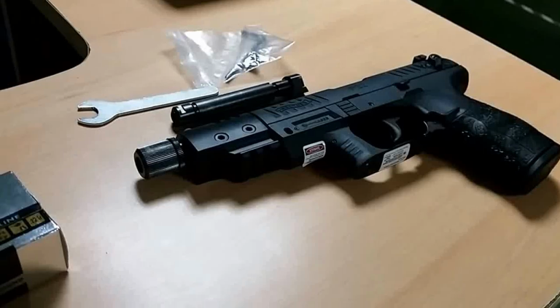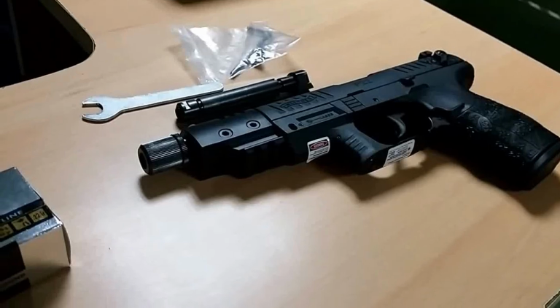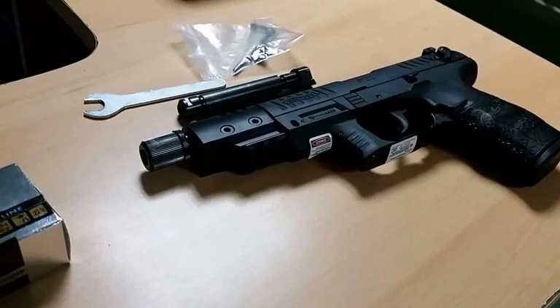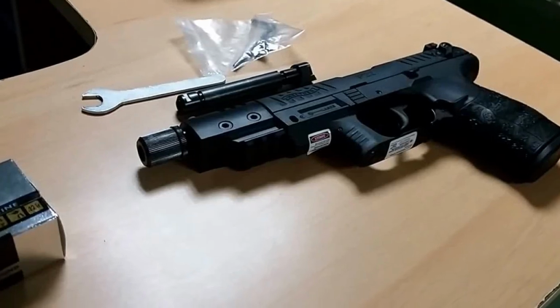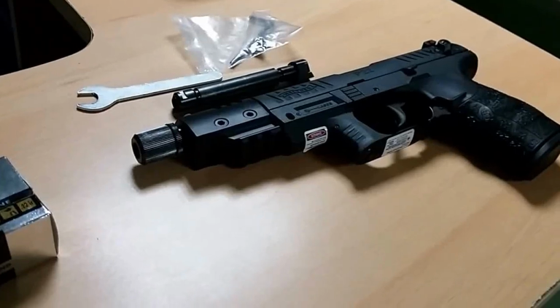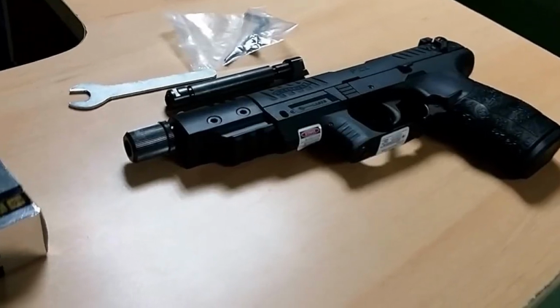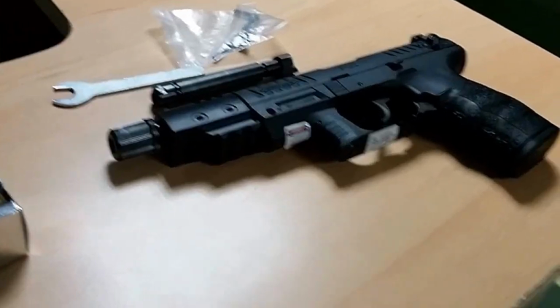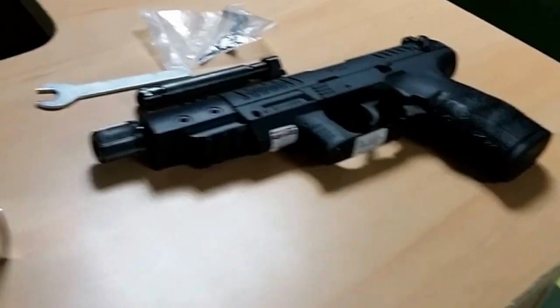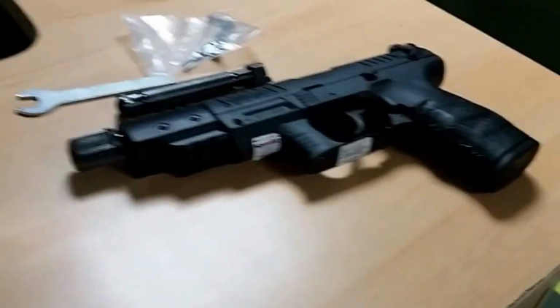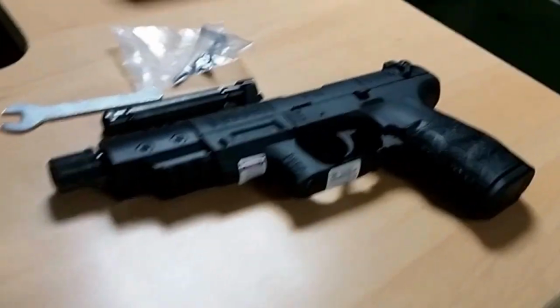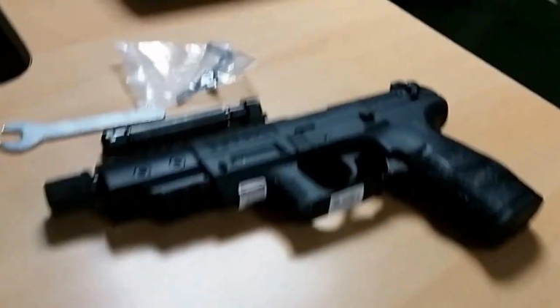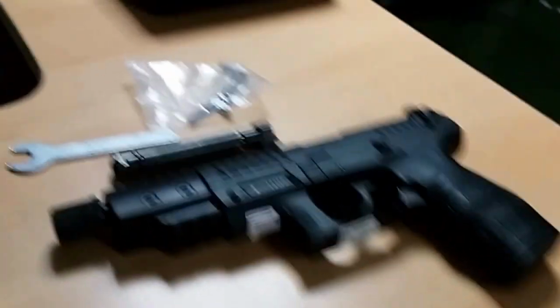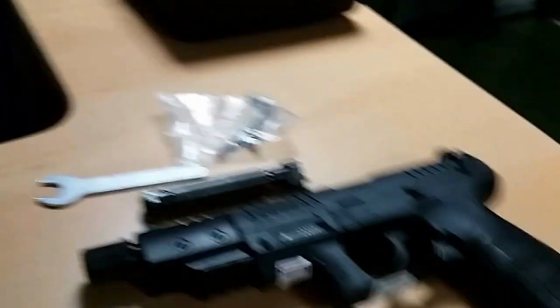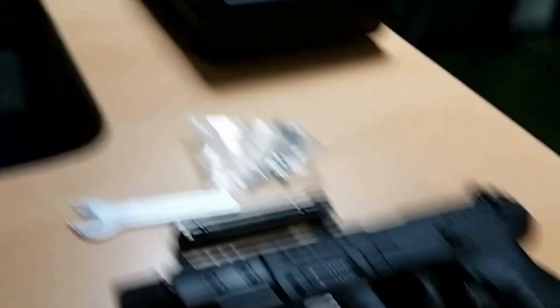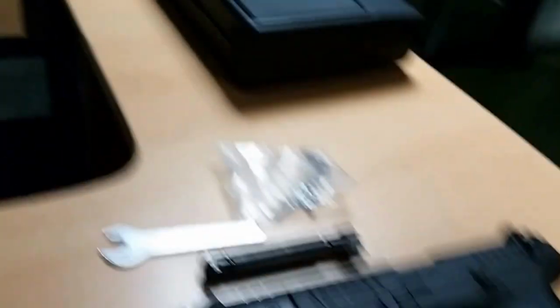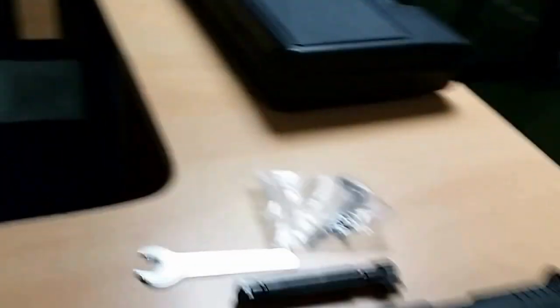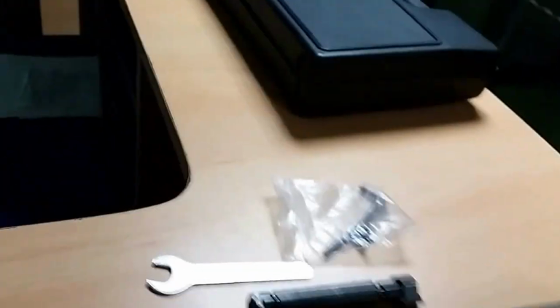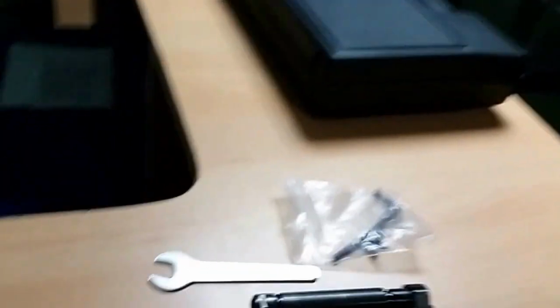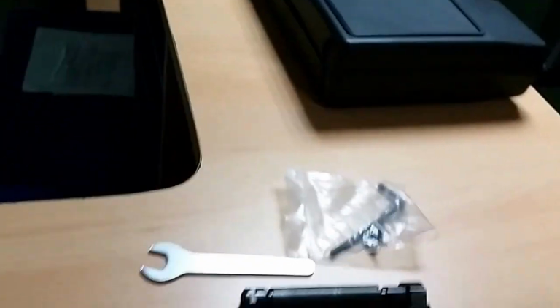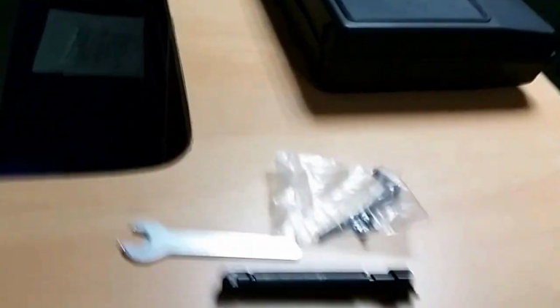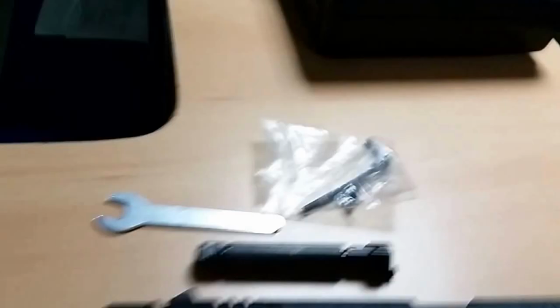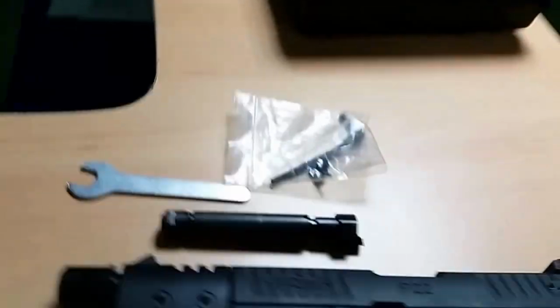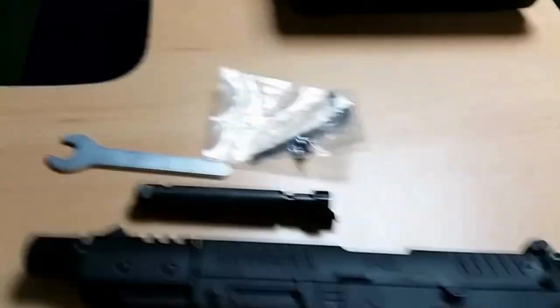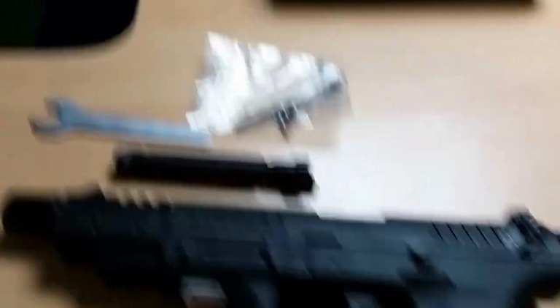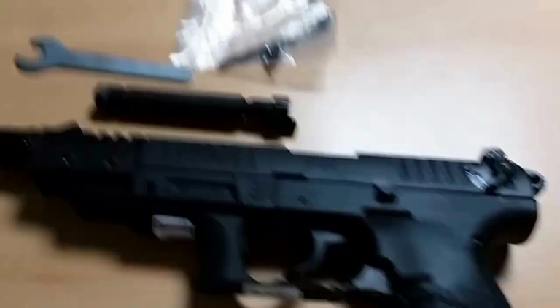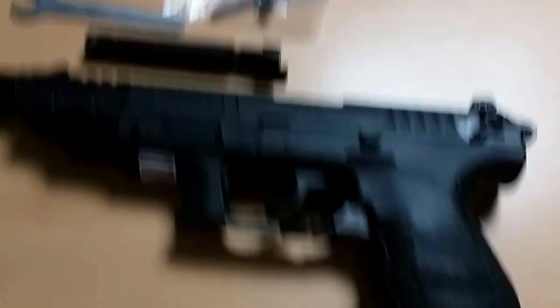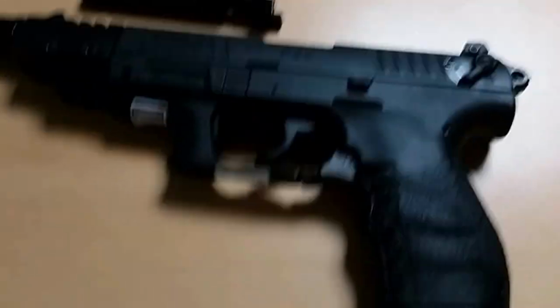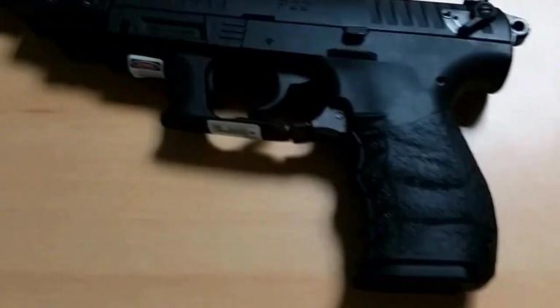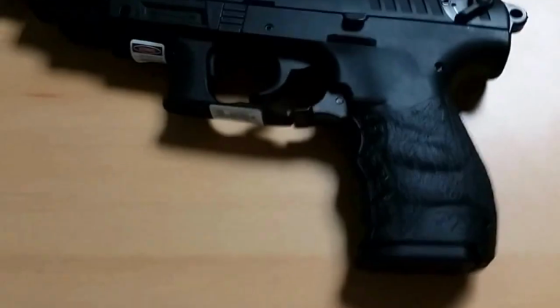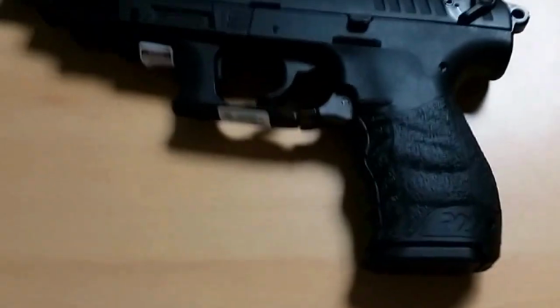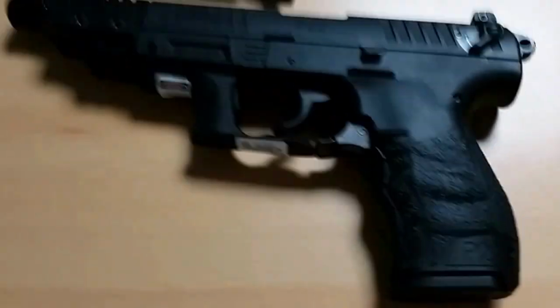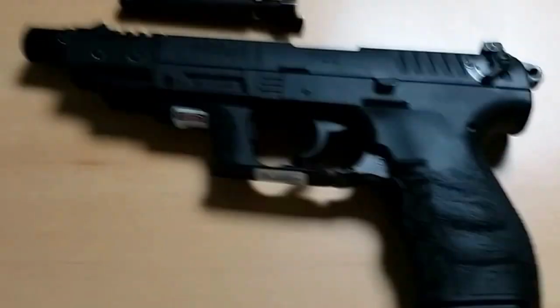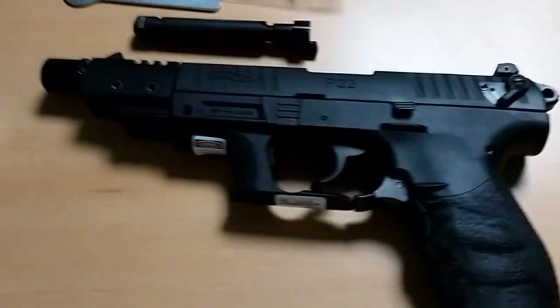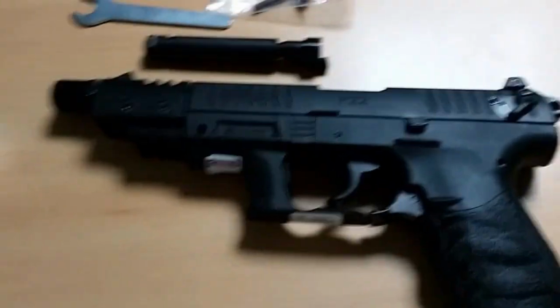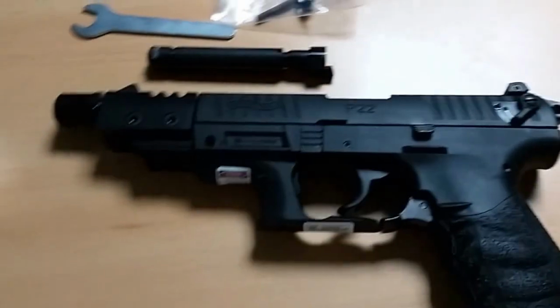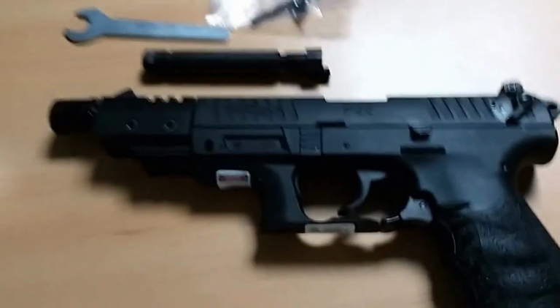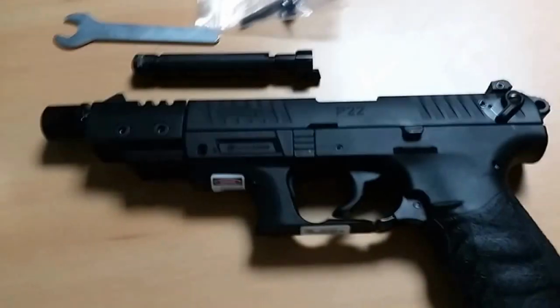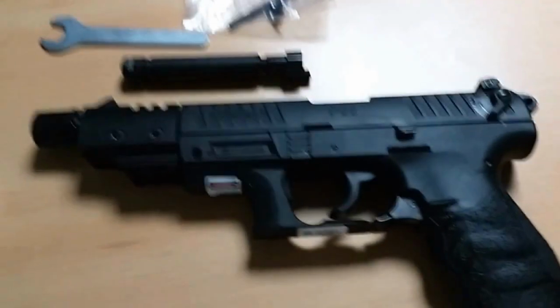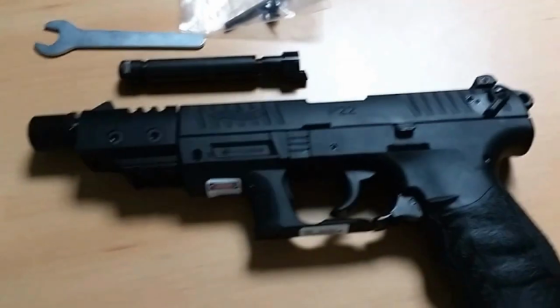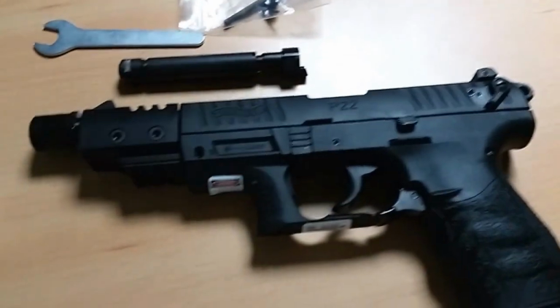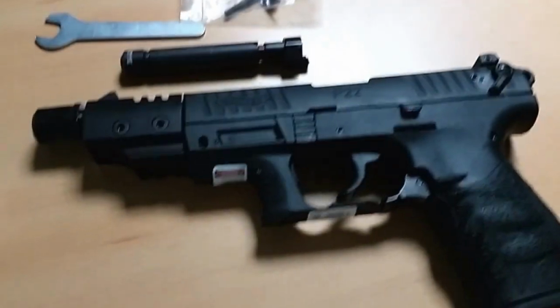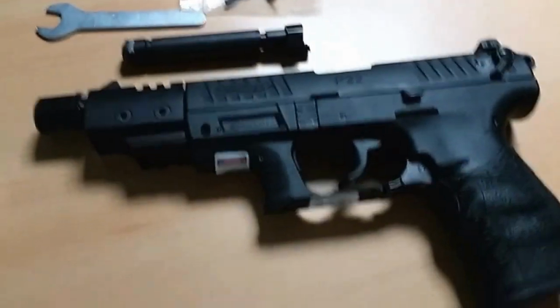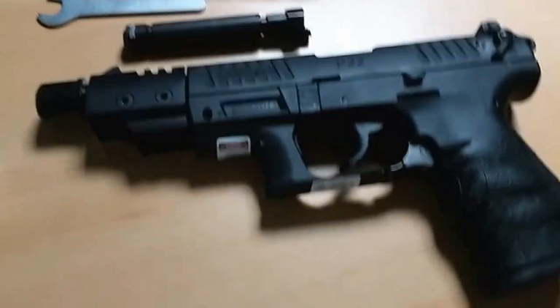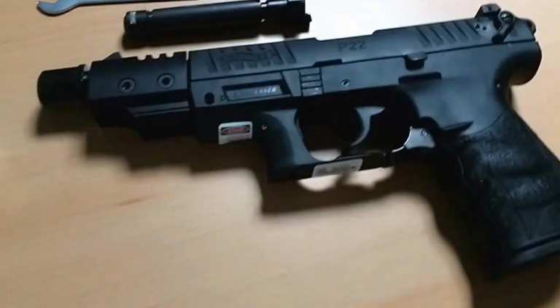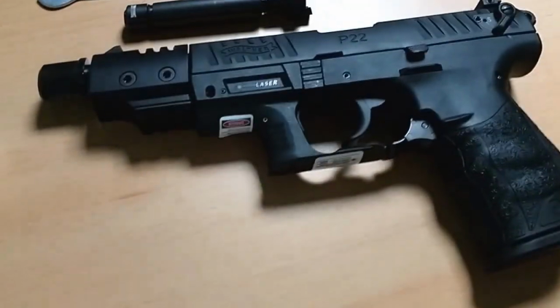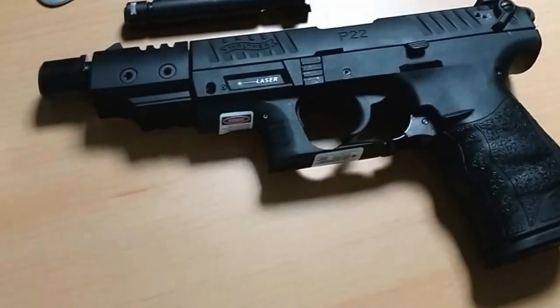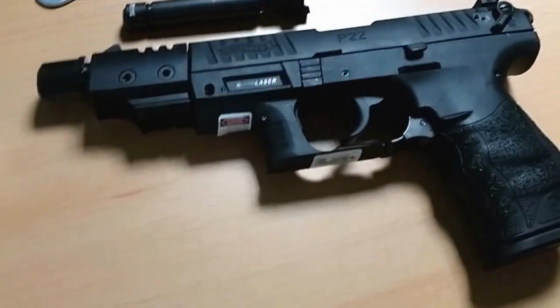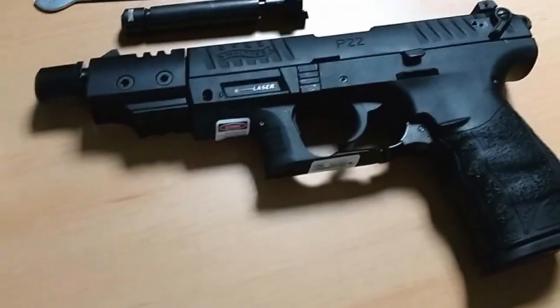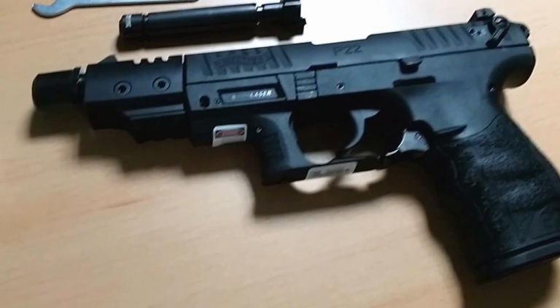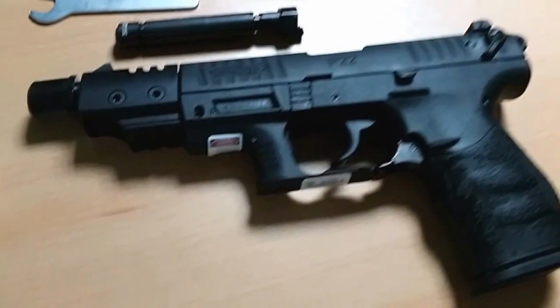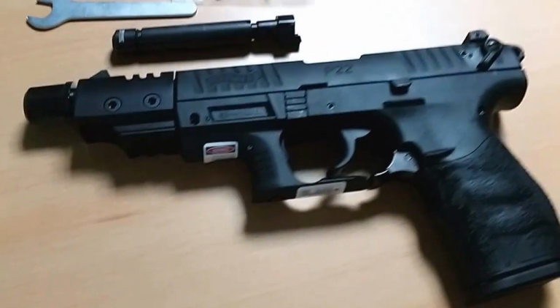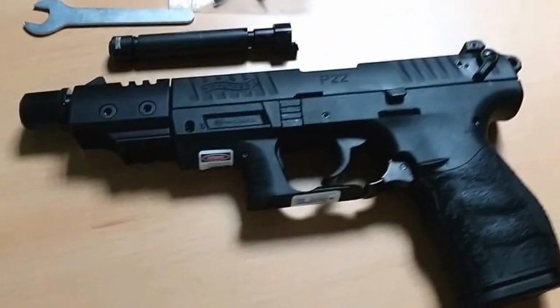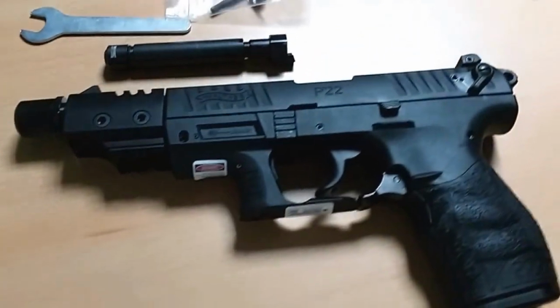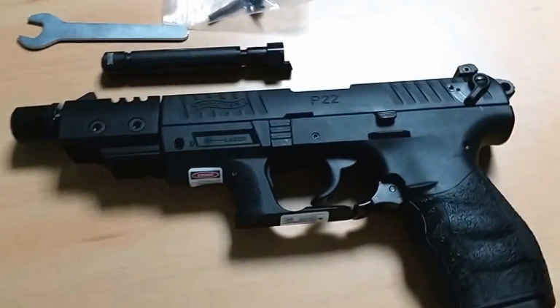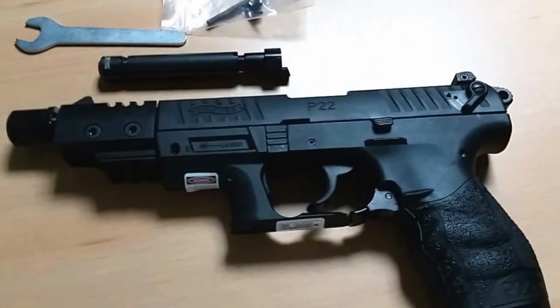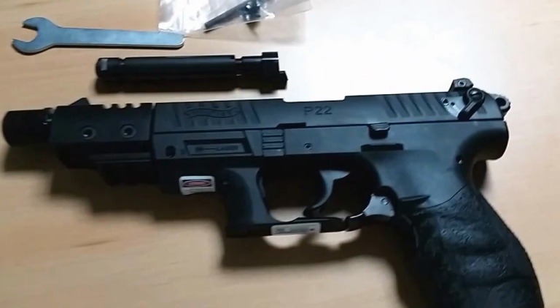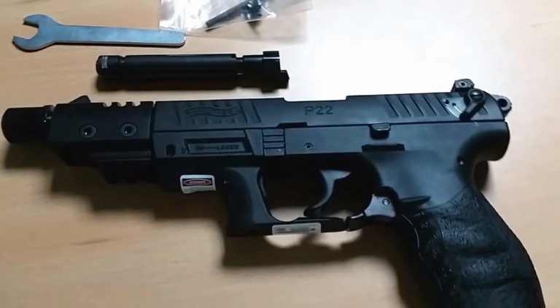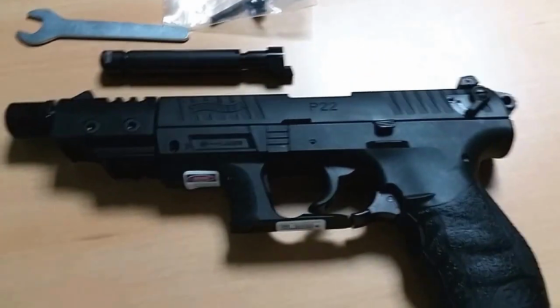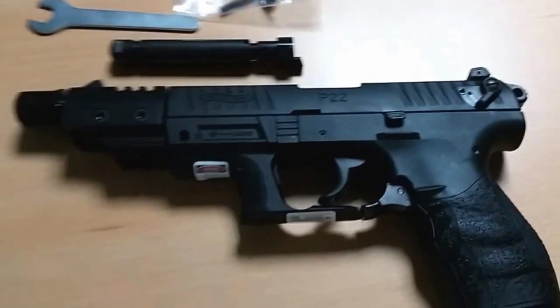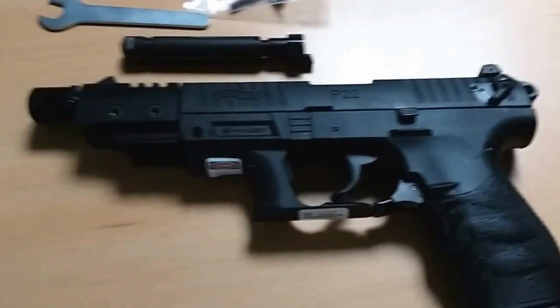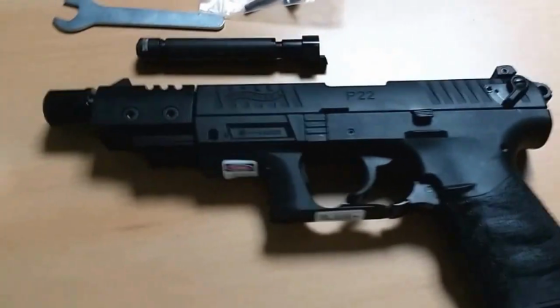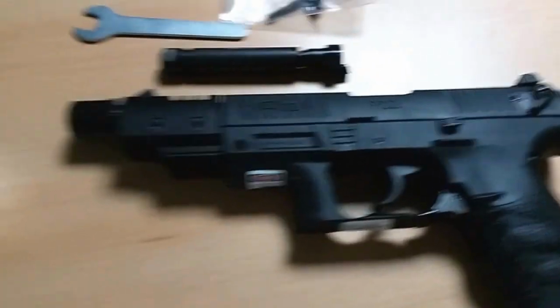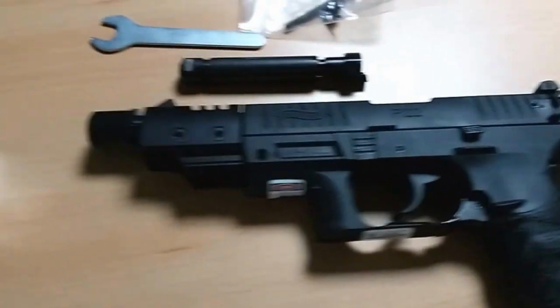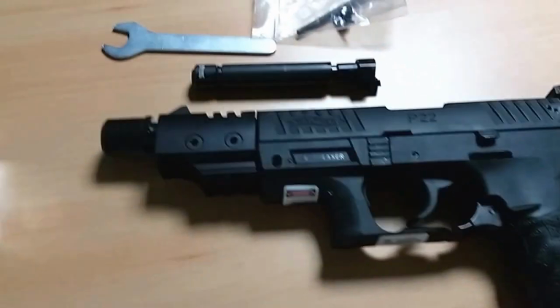Hi guys, today I'm going to do a review of shooting the Walter P22Q, laser integrated.